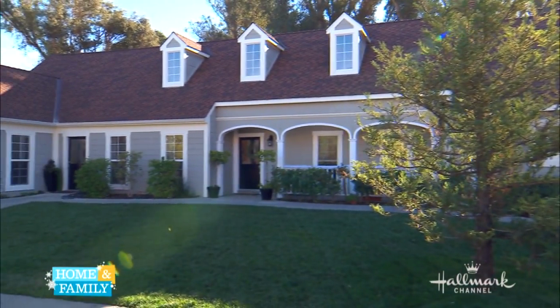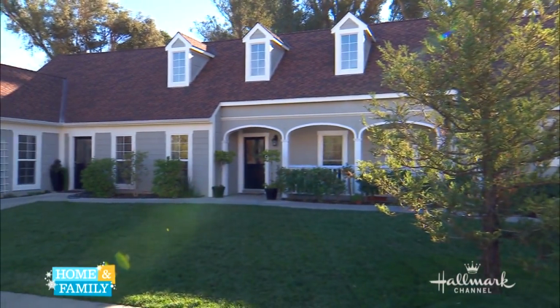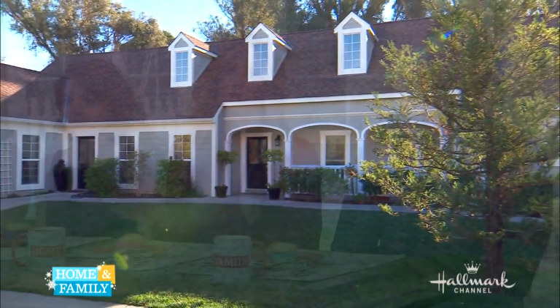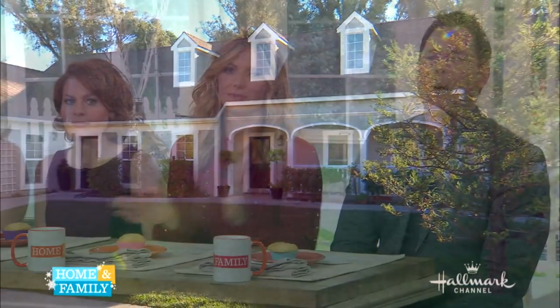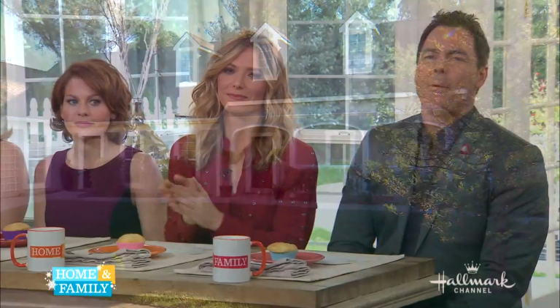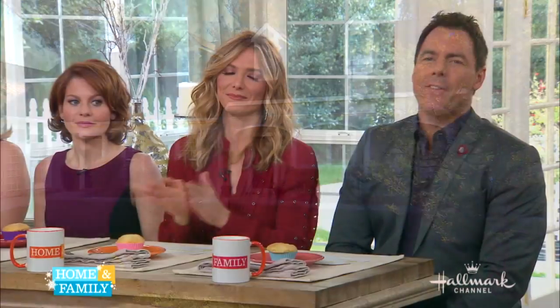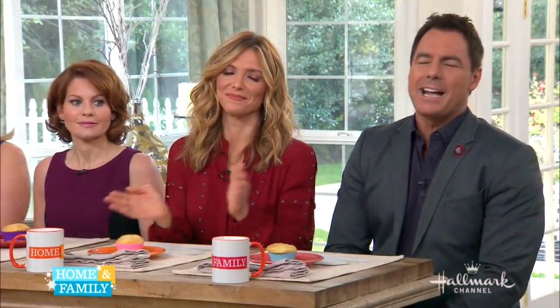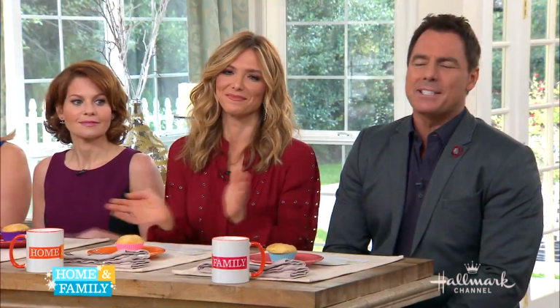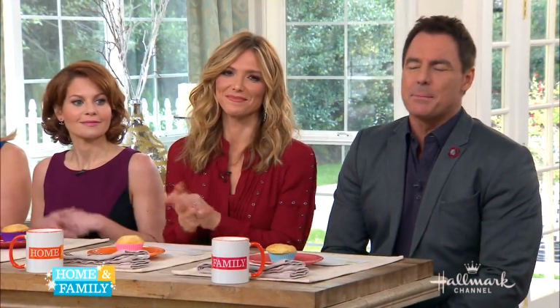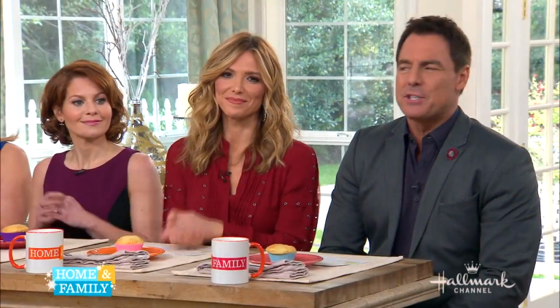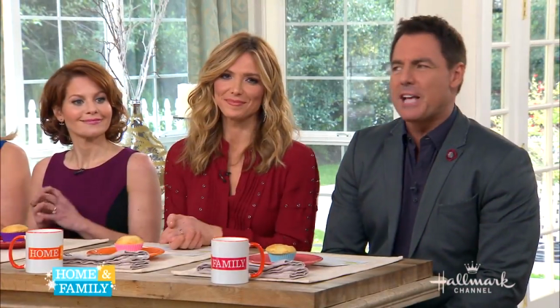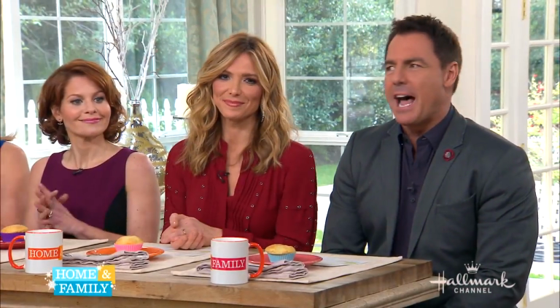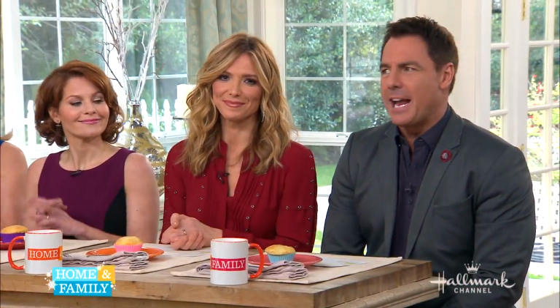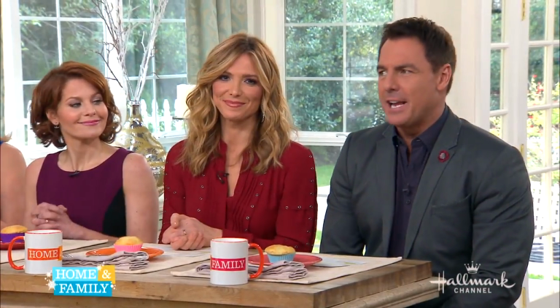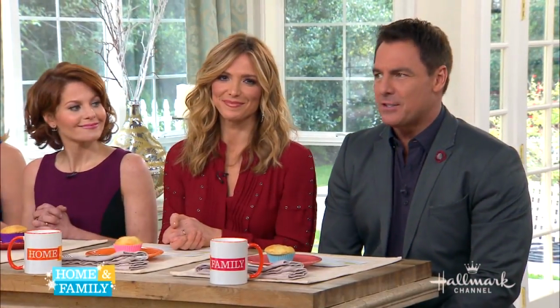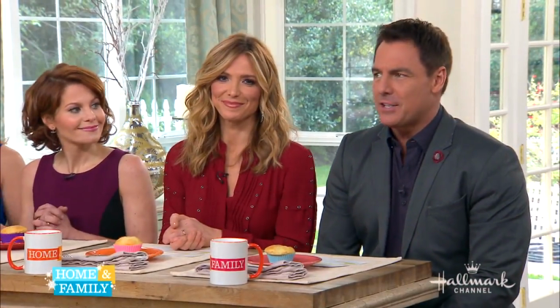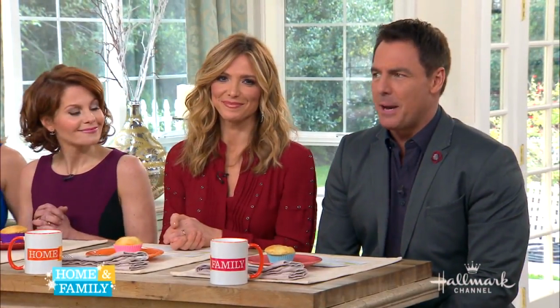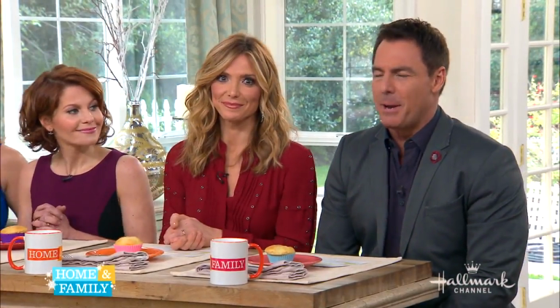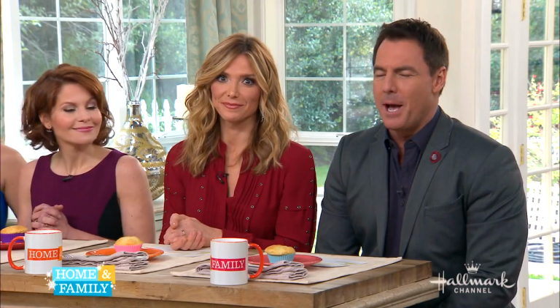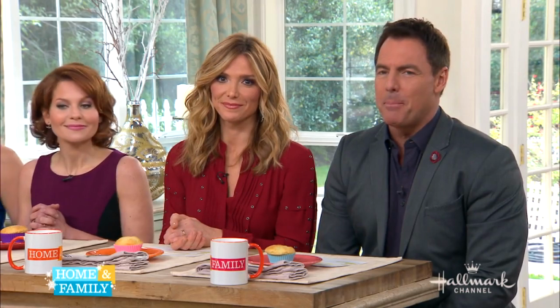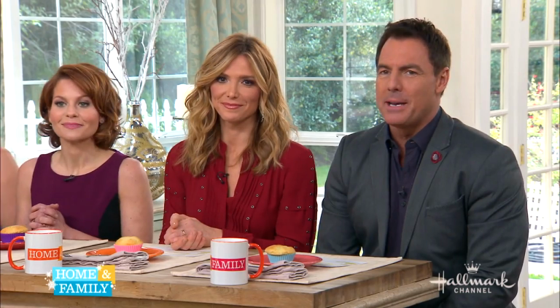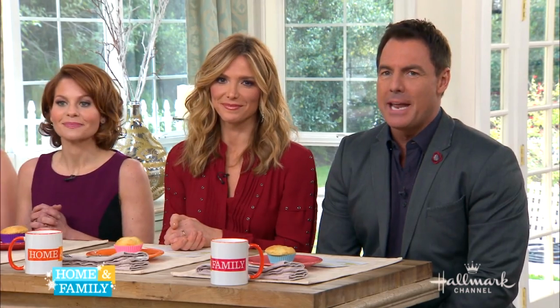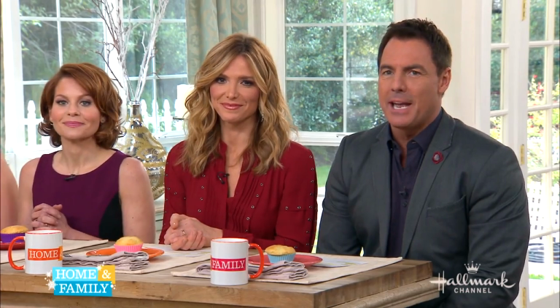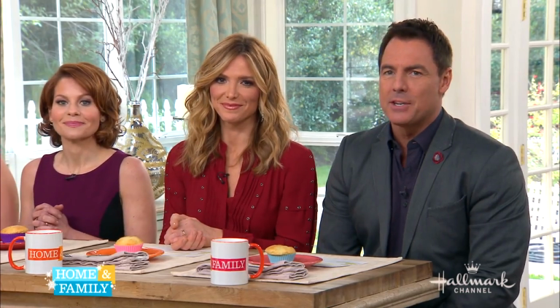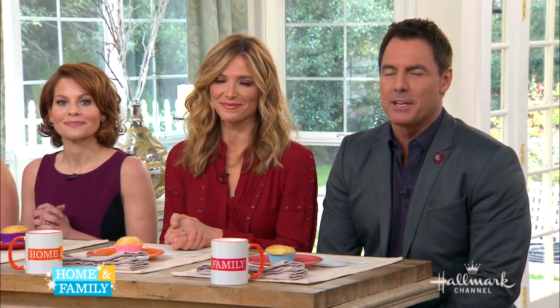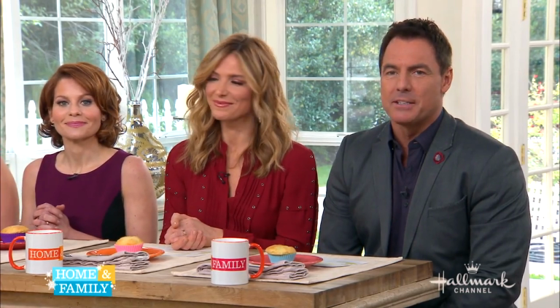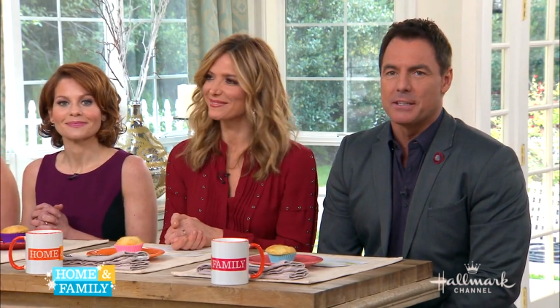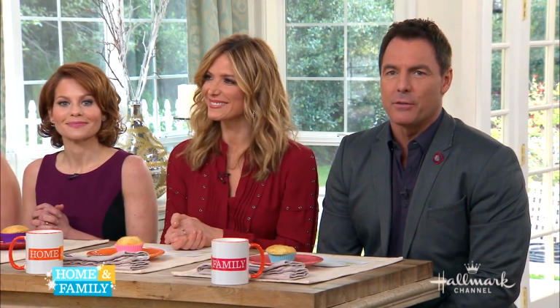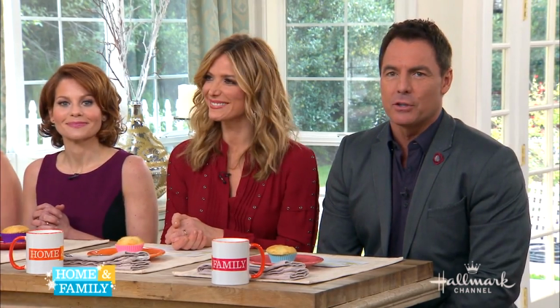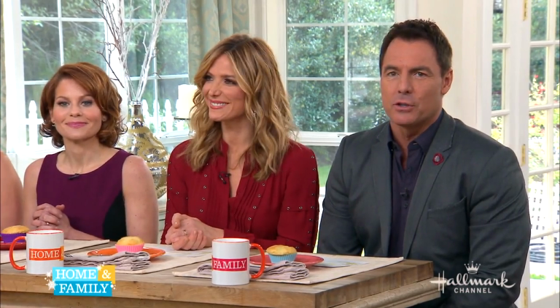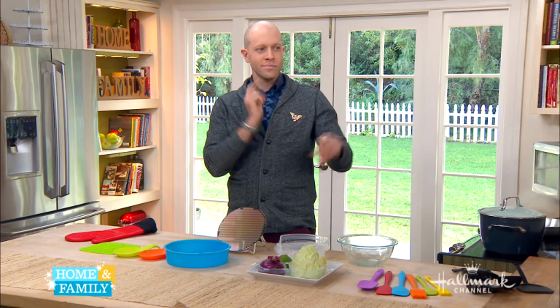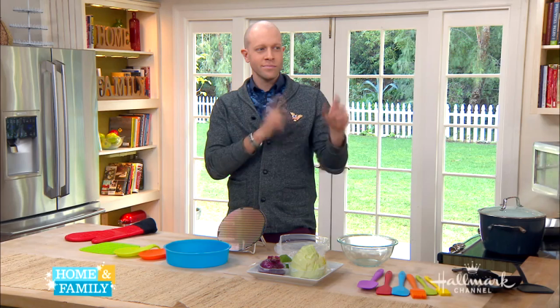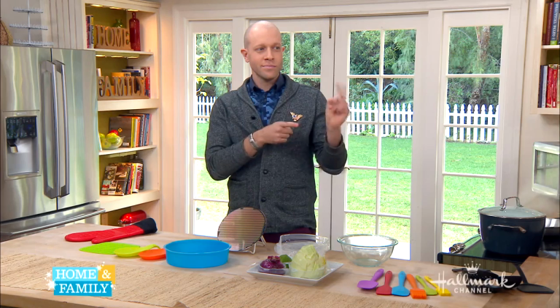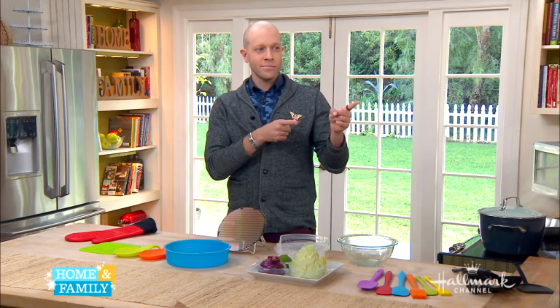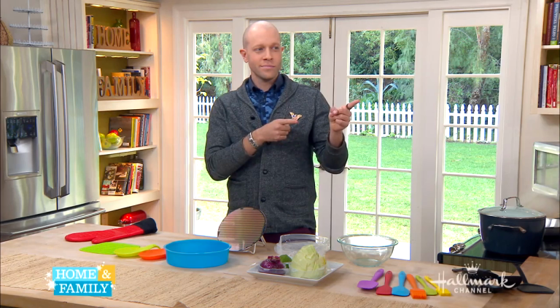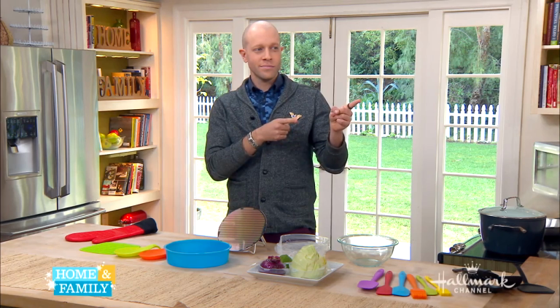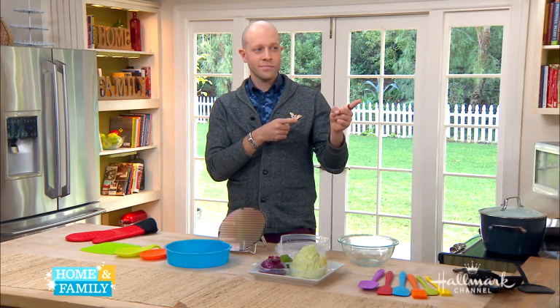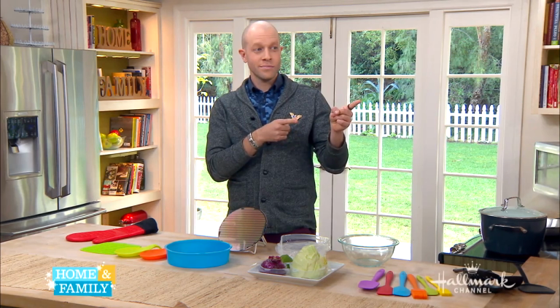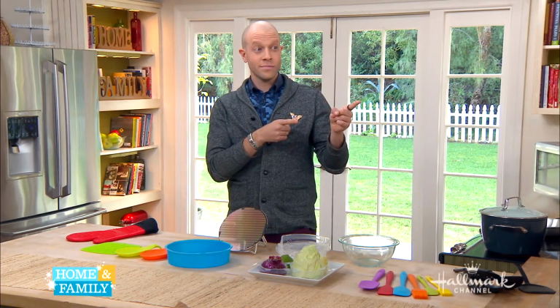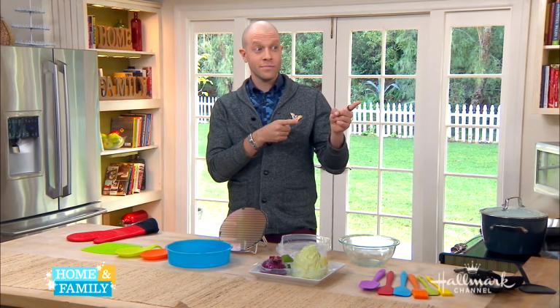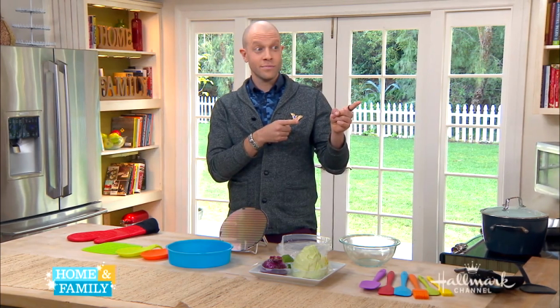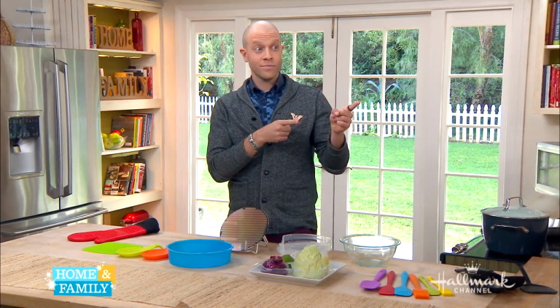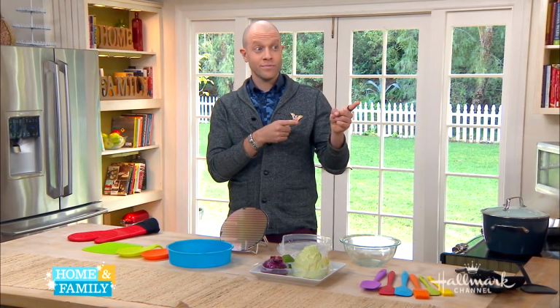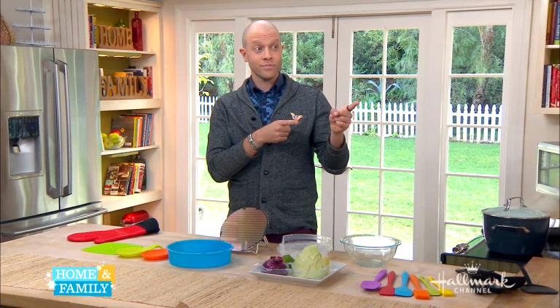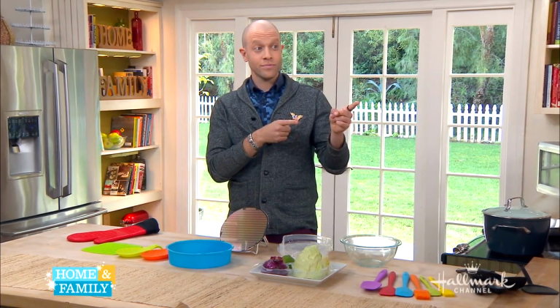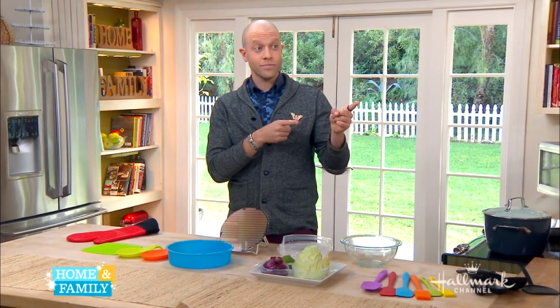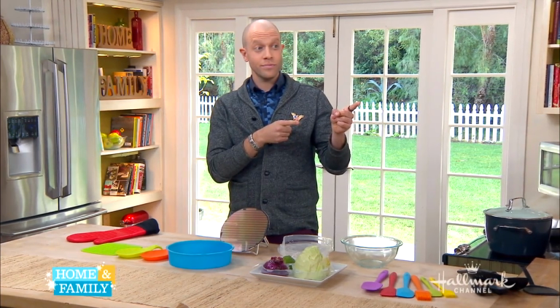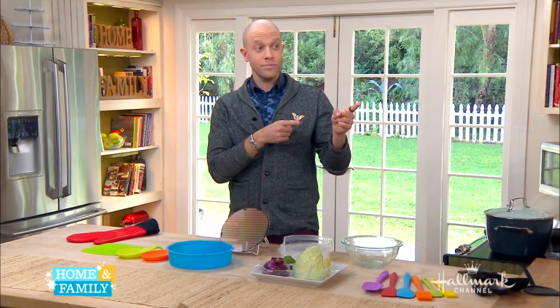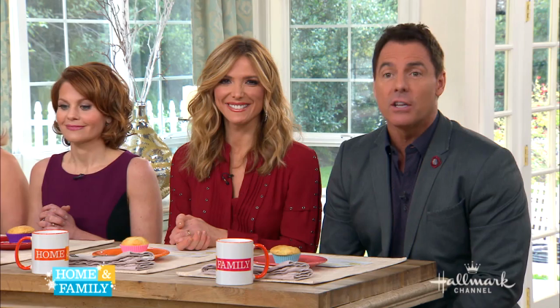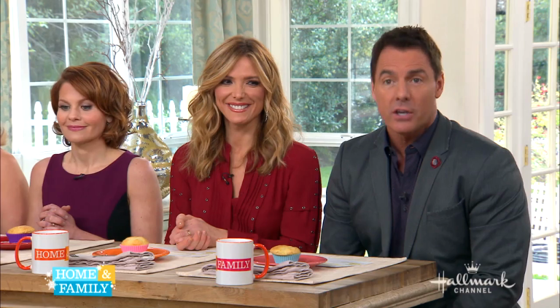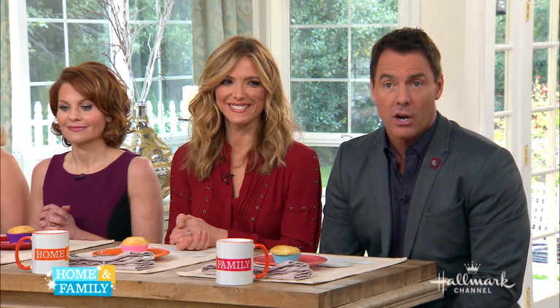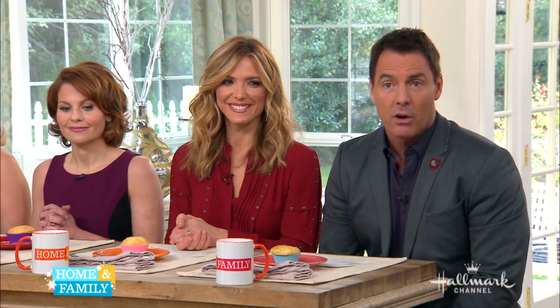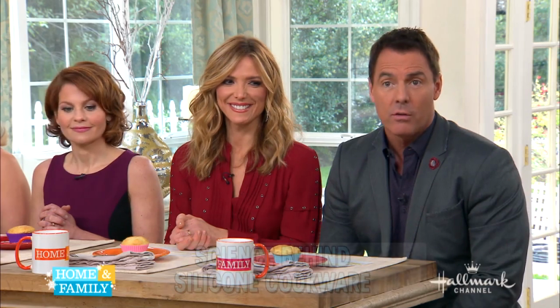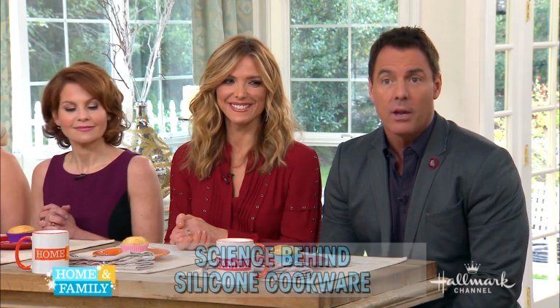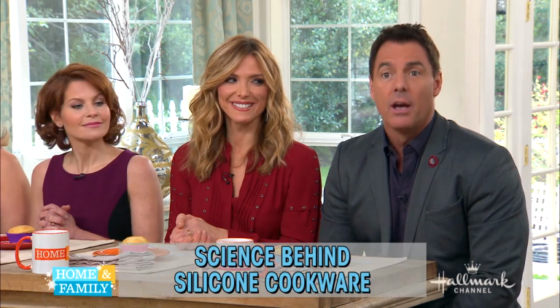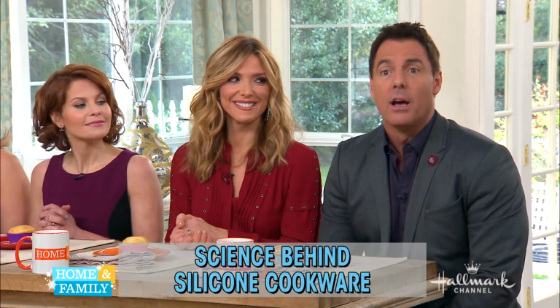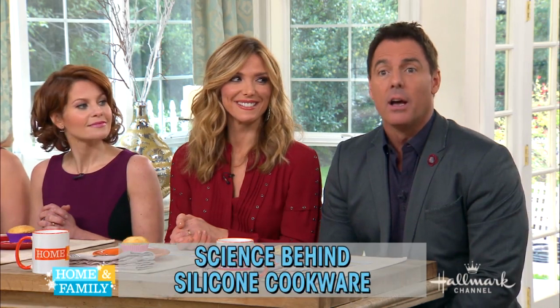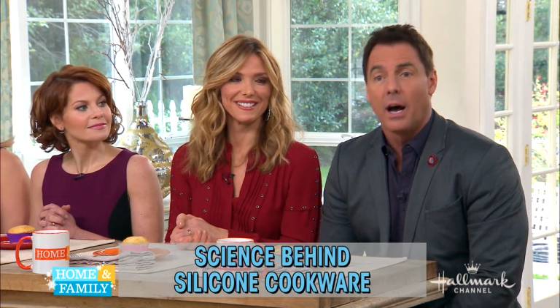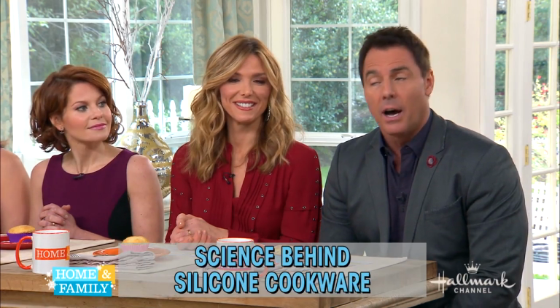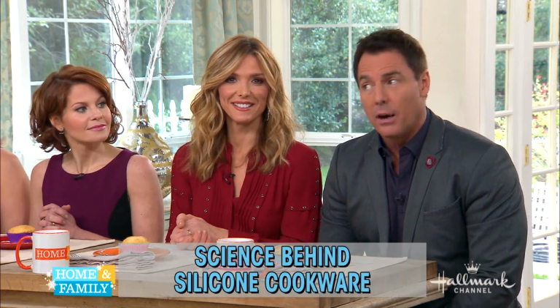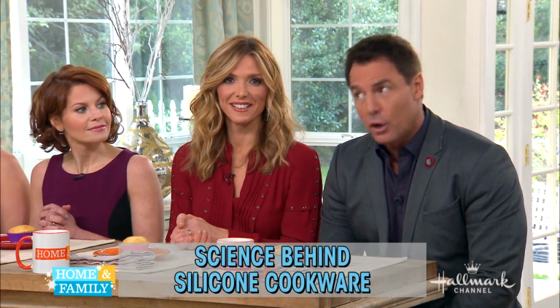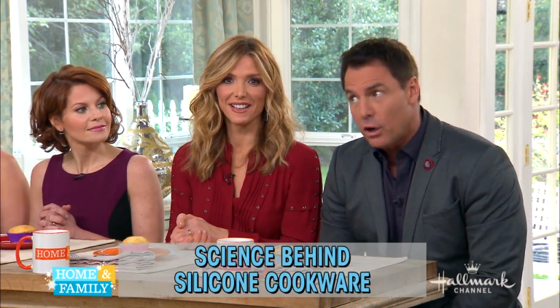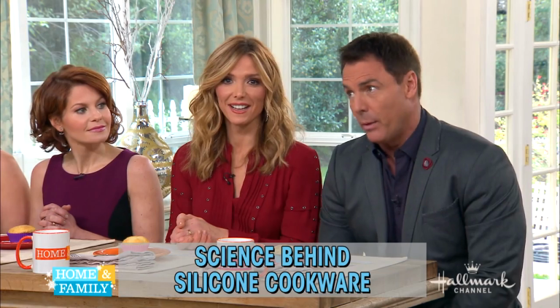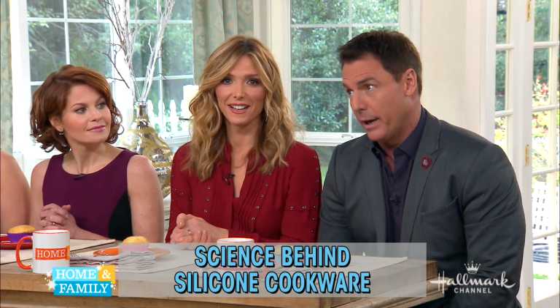We've got some science coming up, and Dan is going to deliver it to us — it's the science behind silicone cookware.